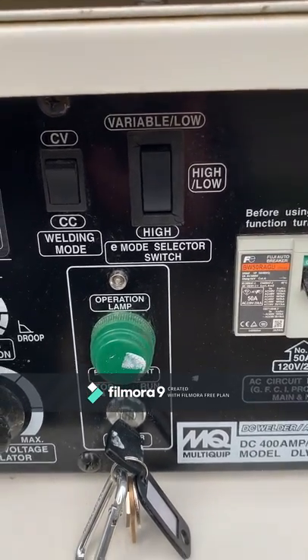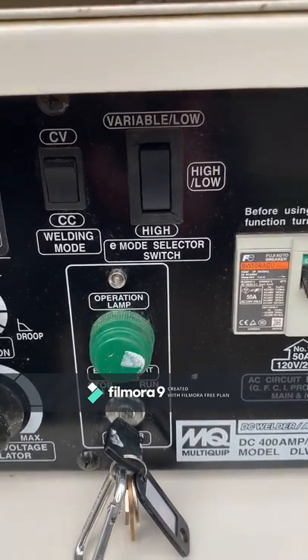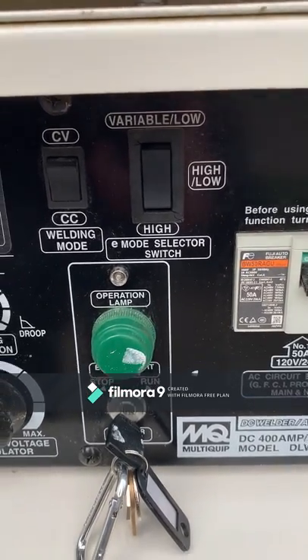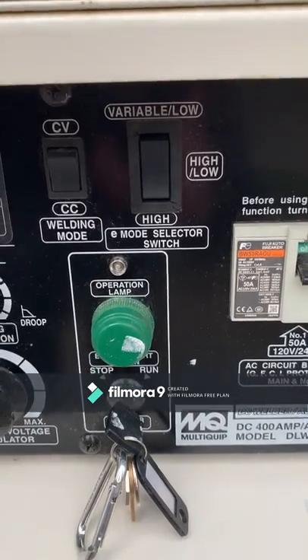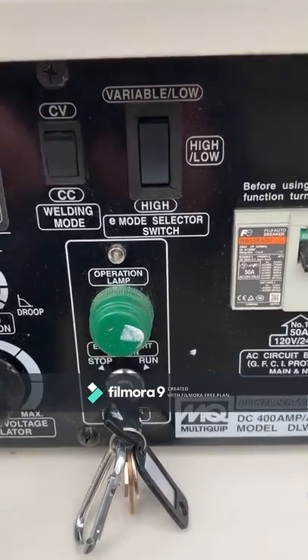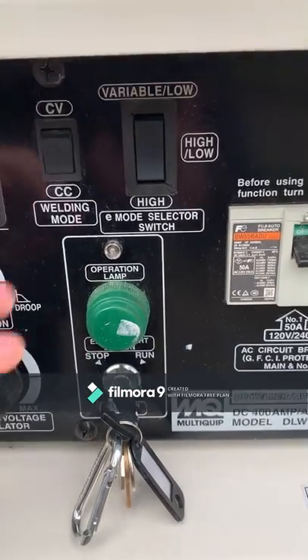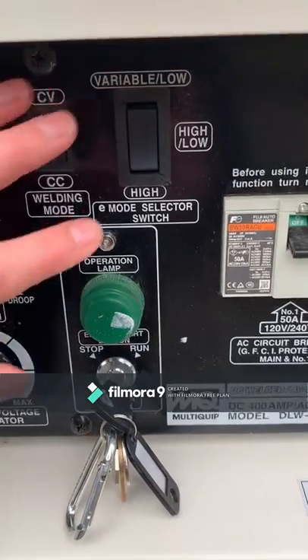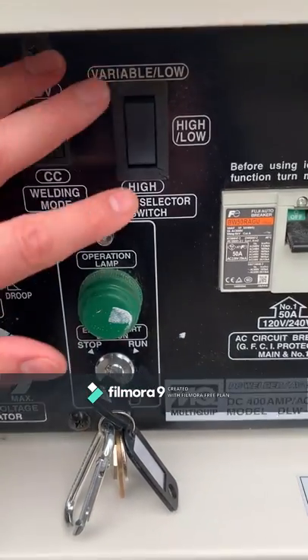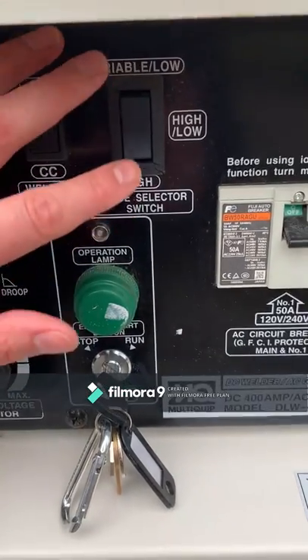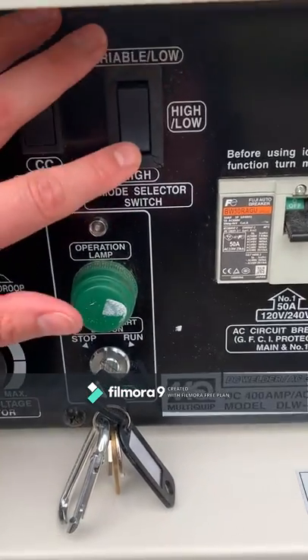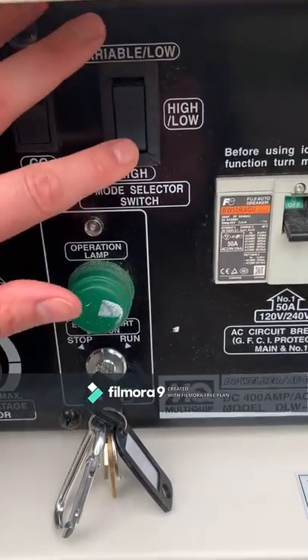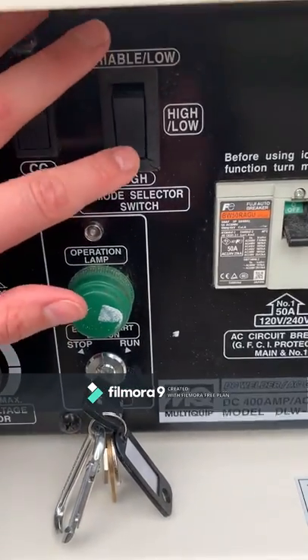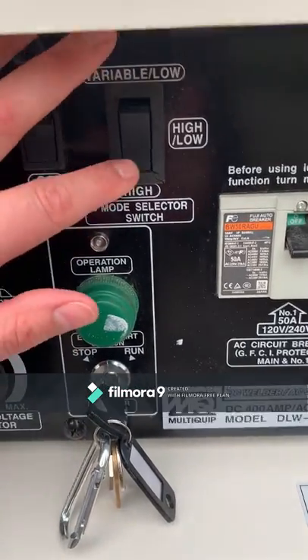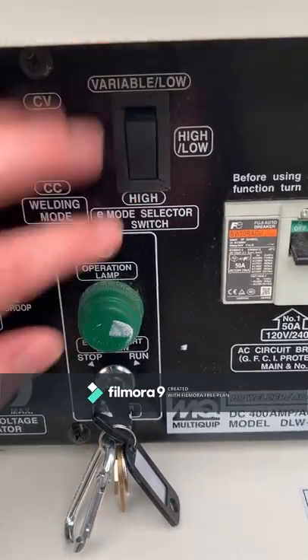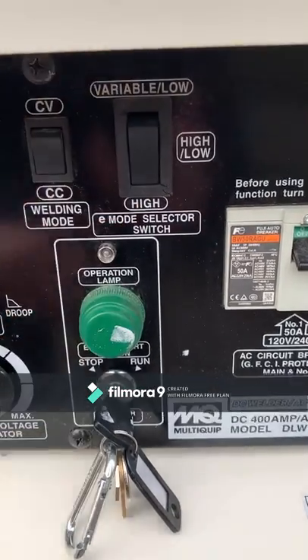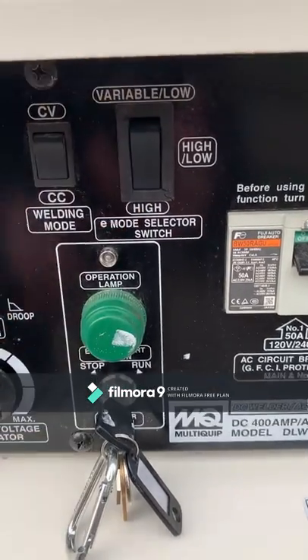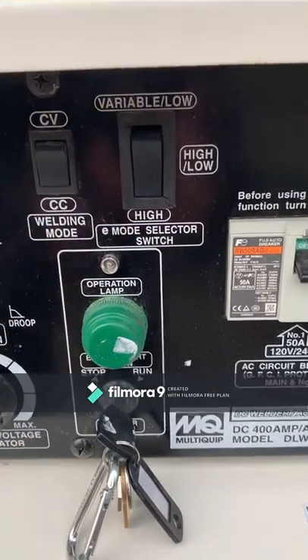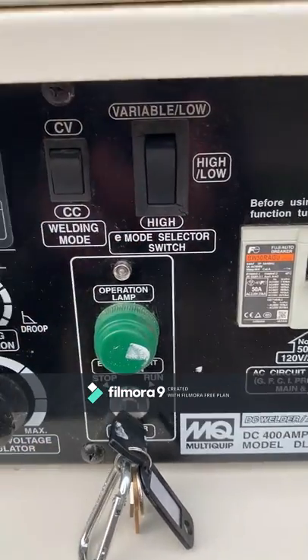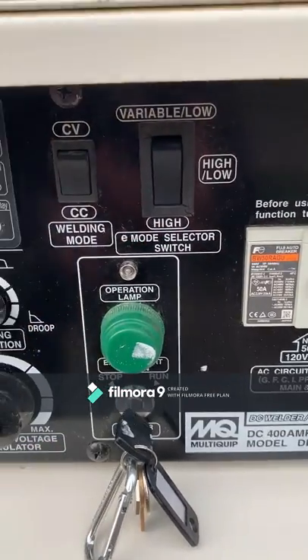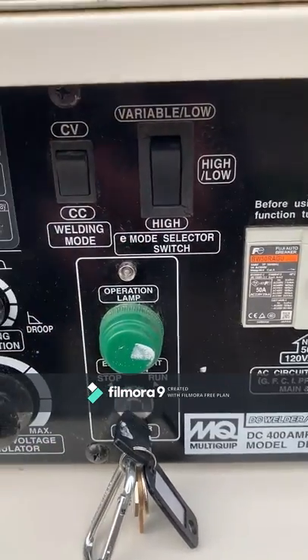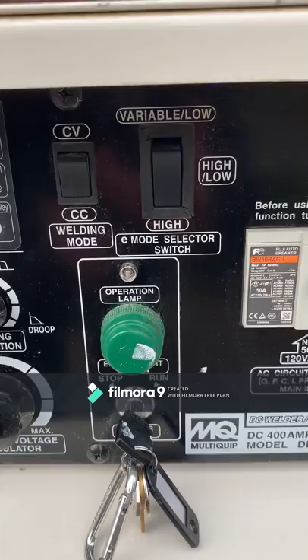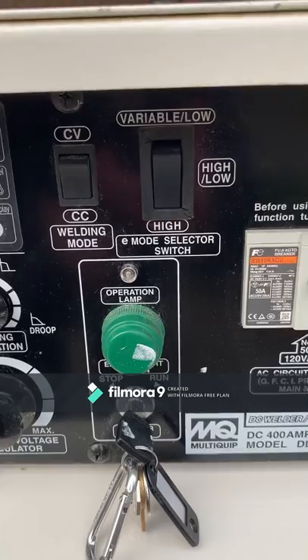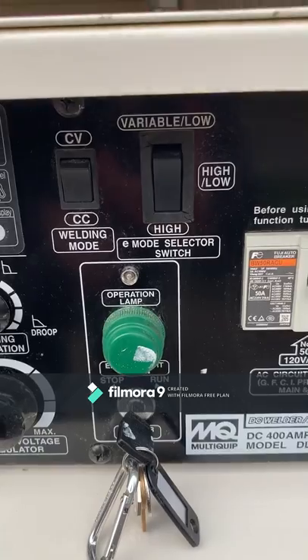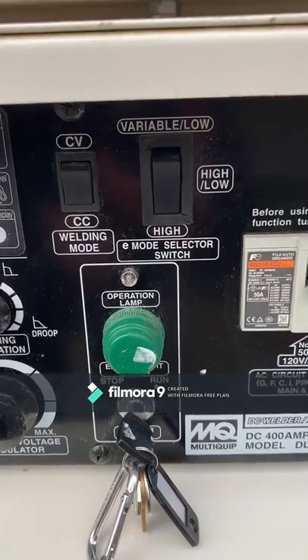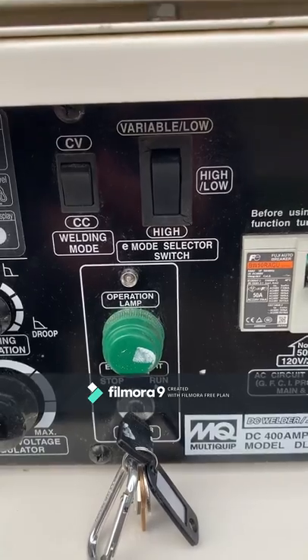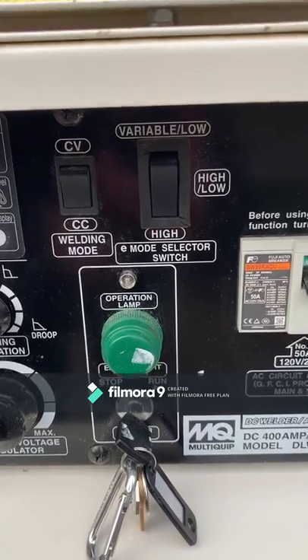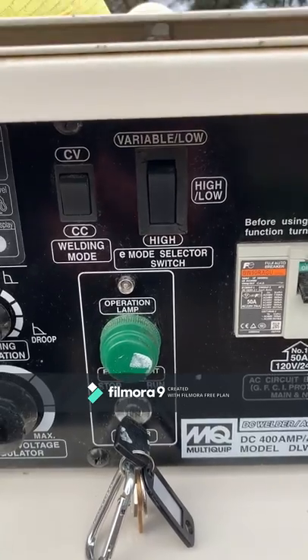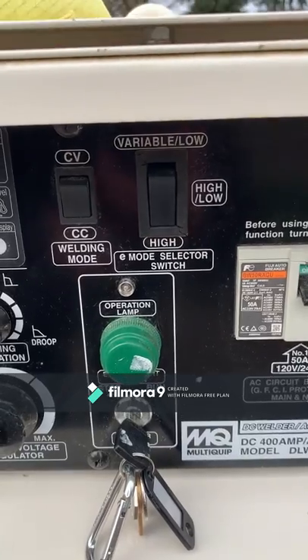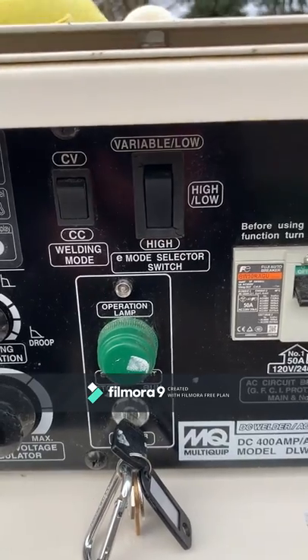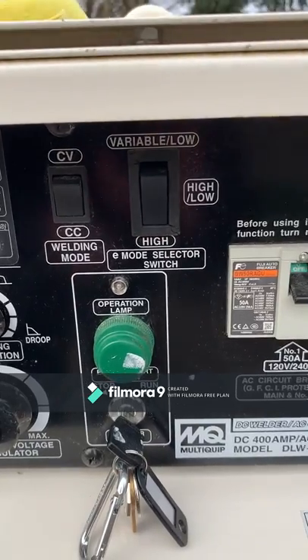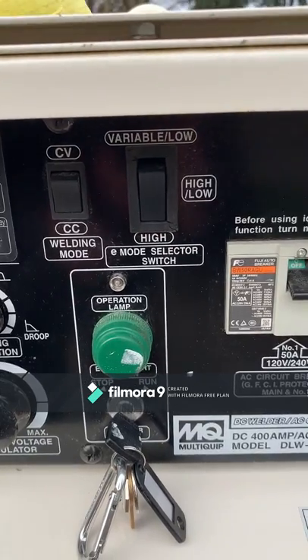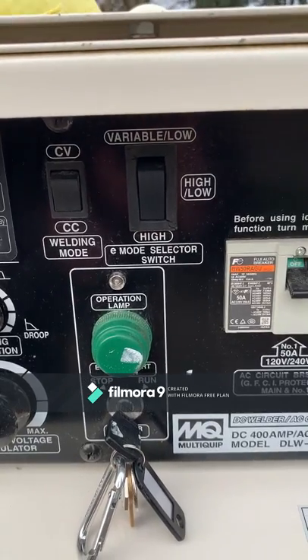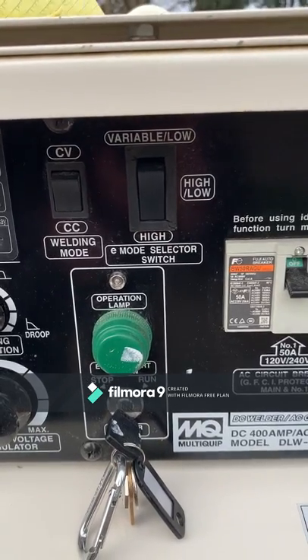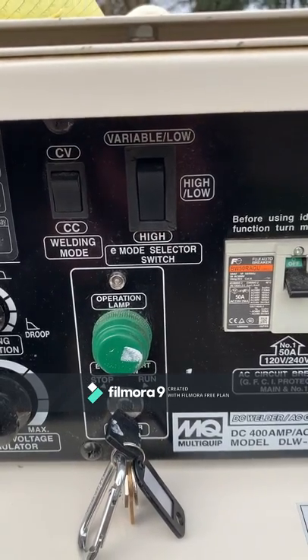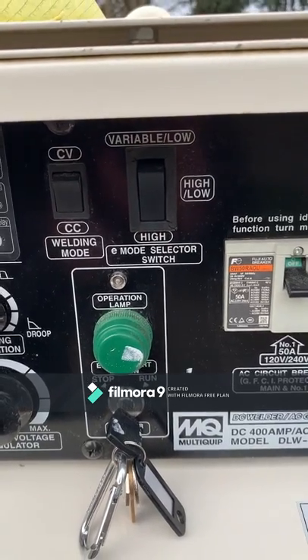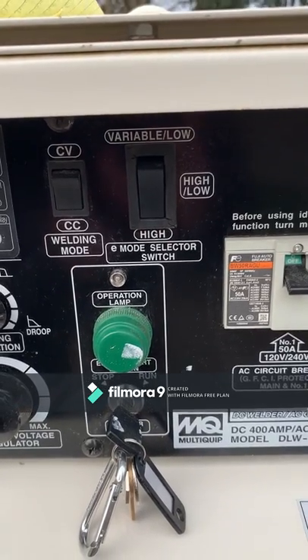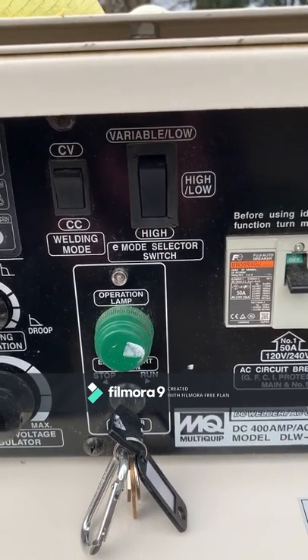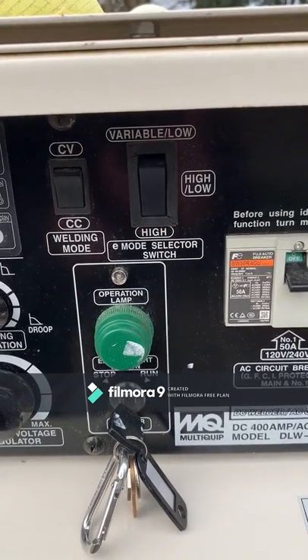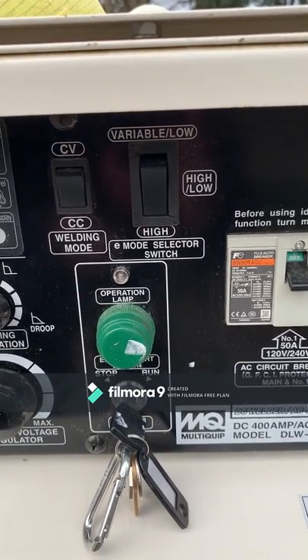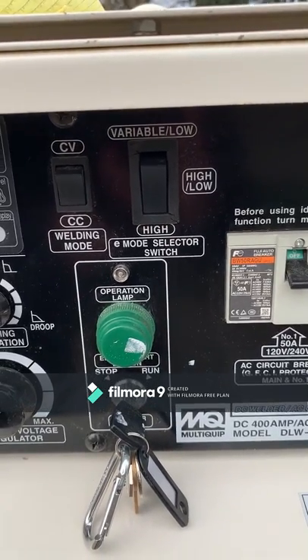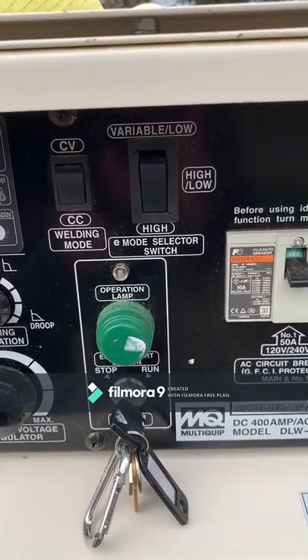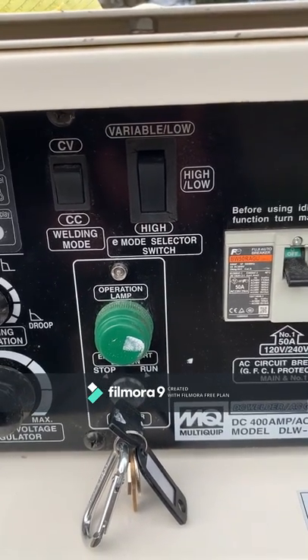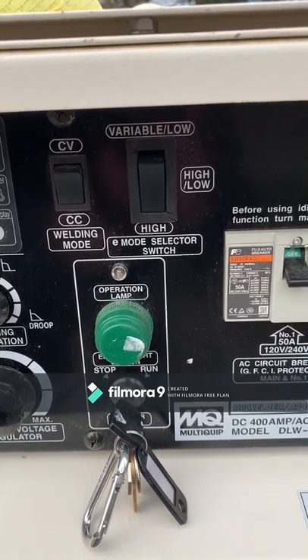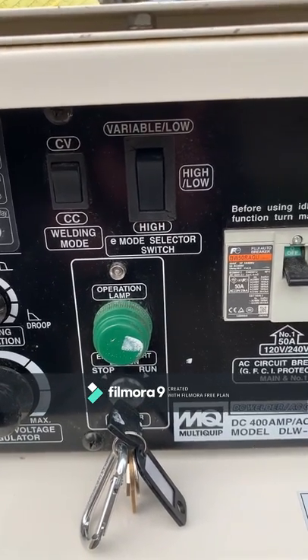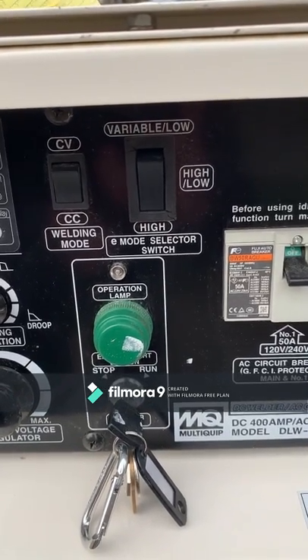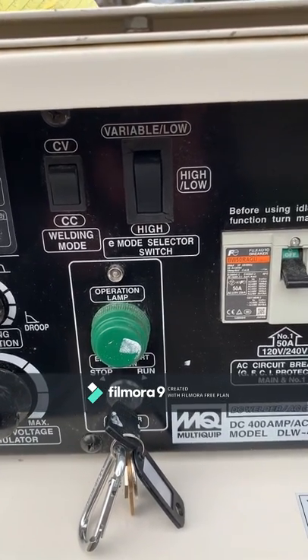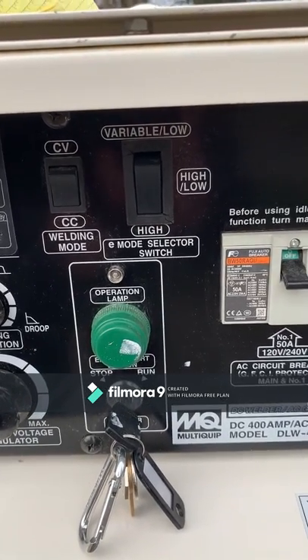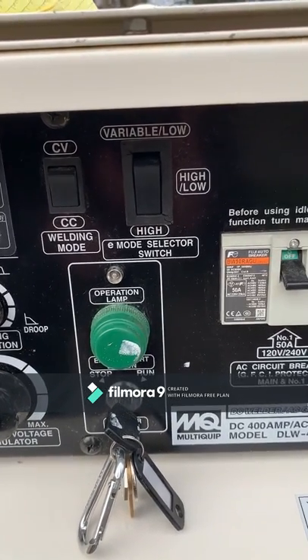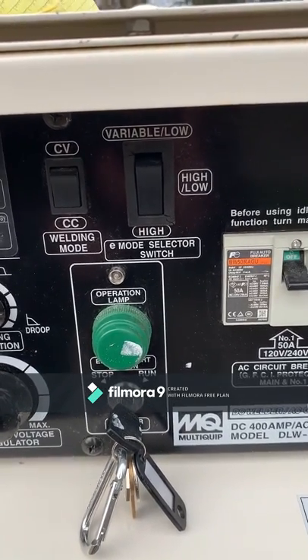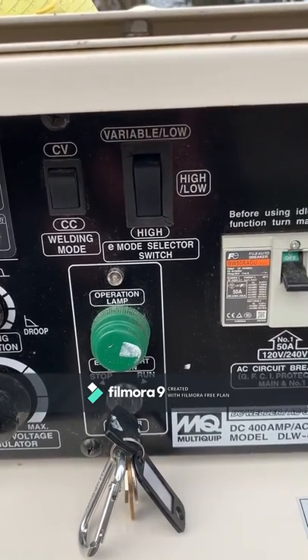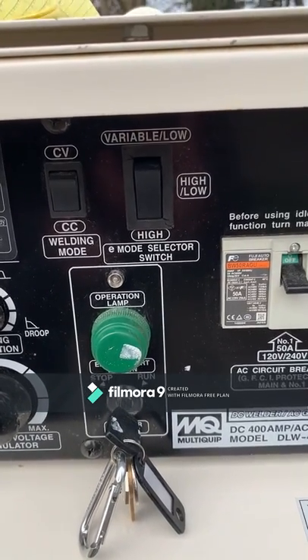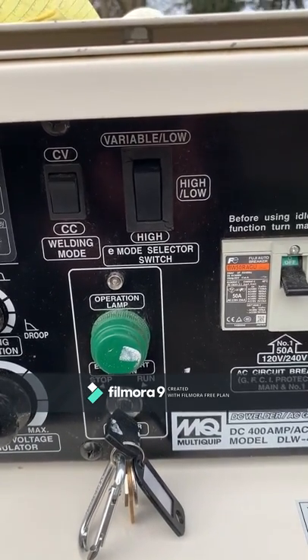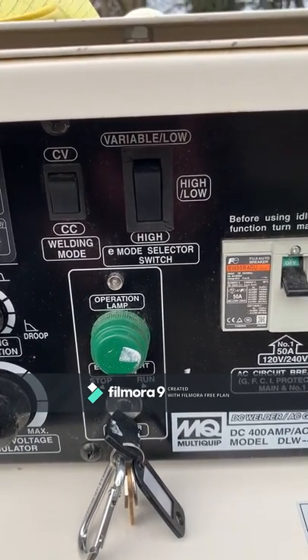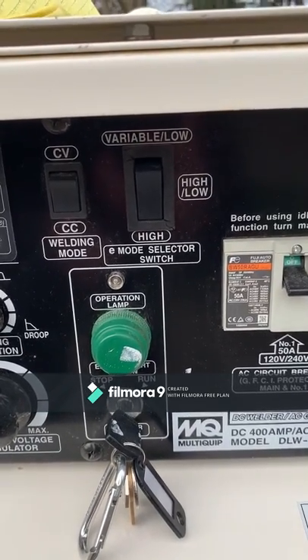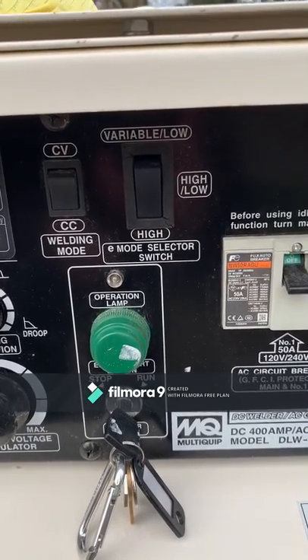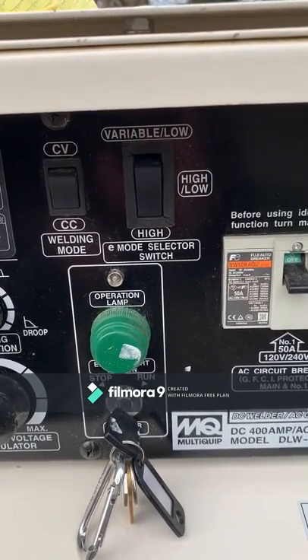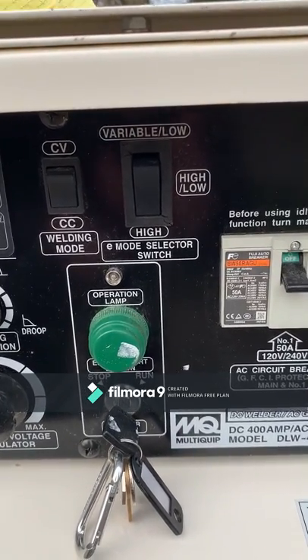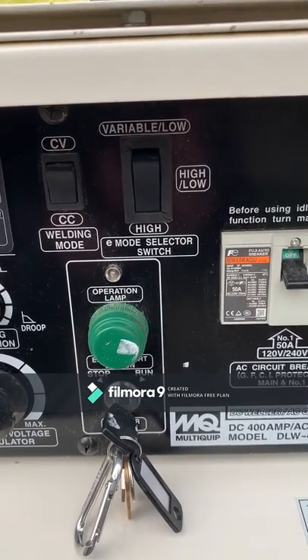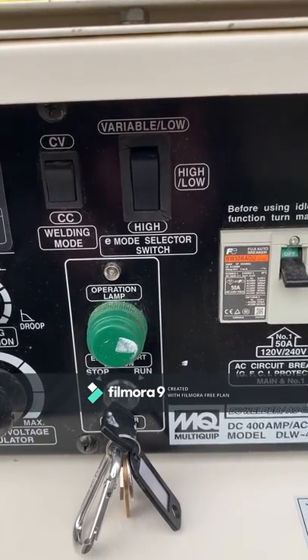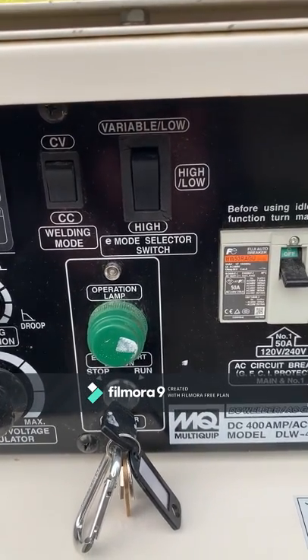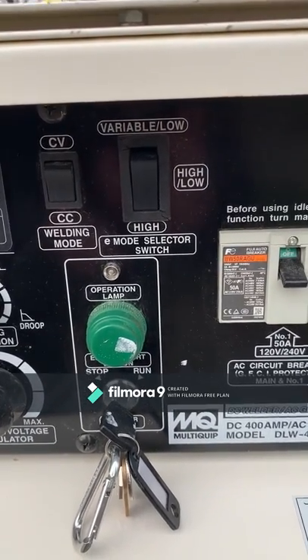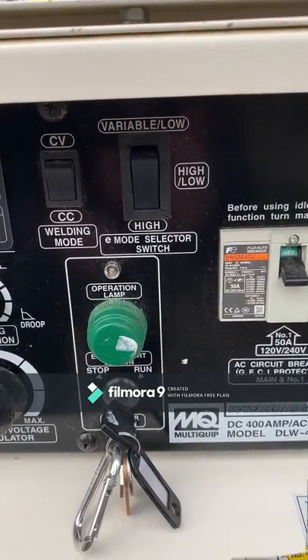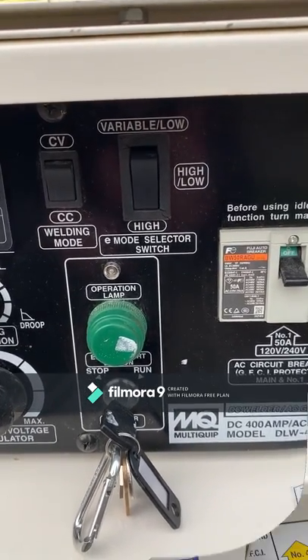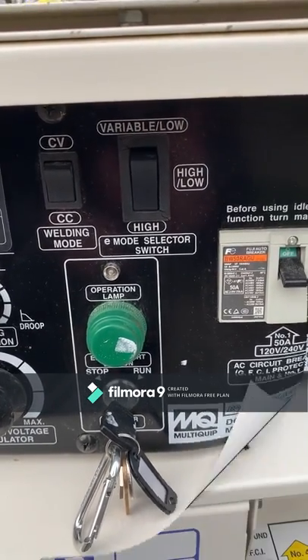If you pop the switch down here to high, the engine will just idle on high regardless of the presence of a load or not.